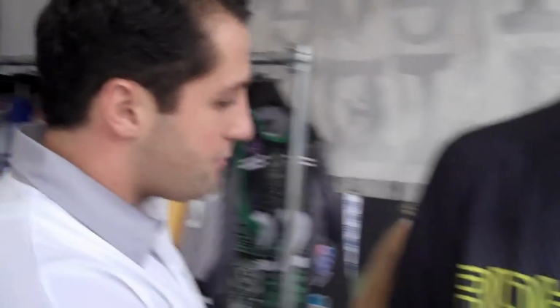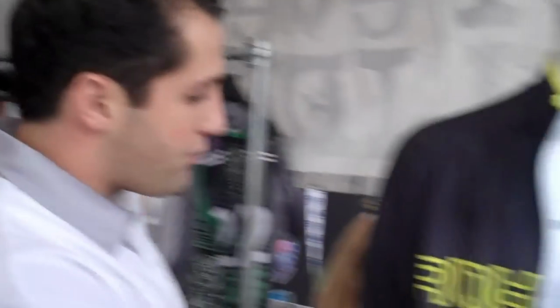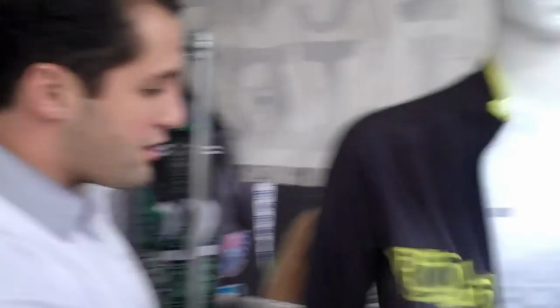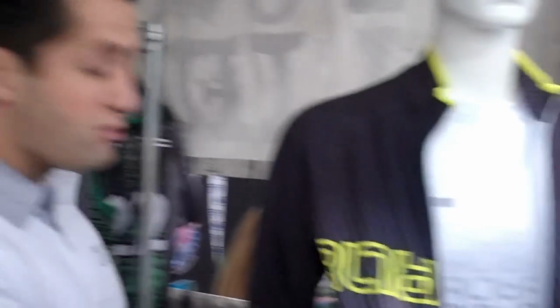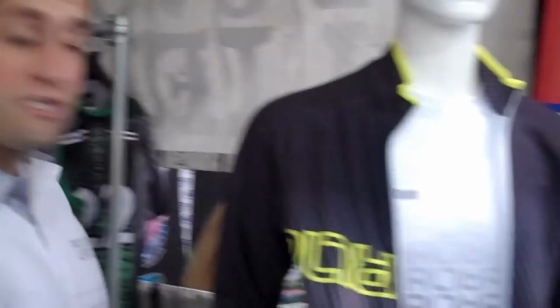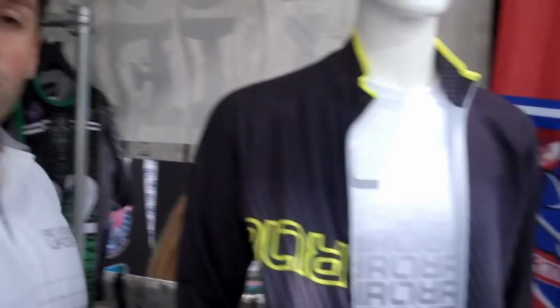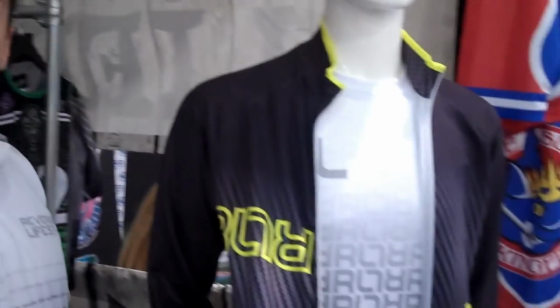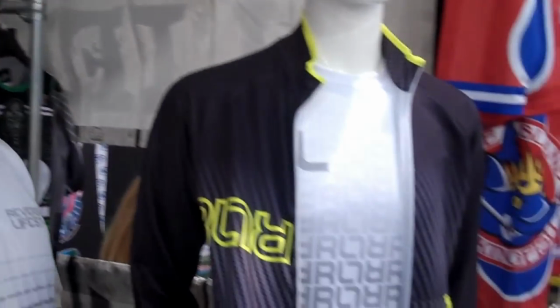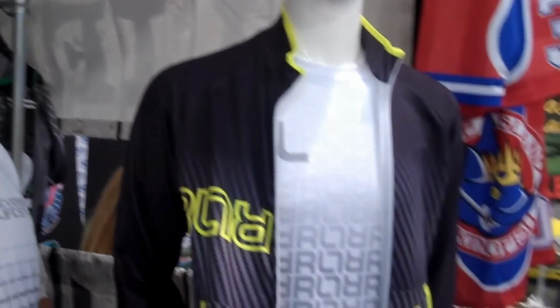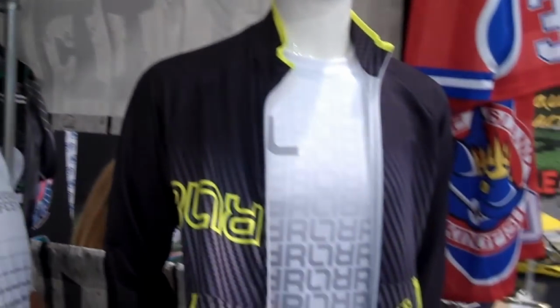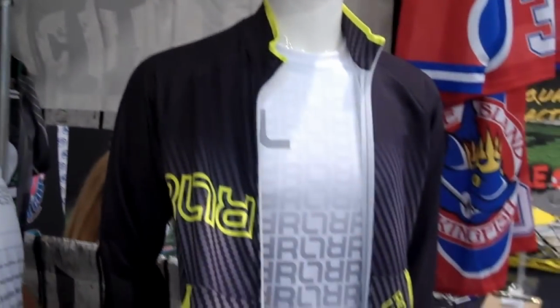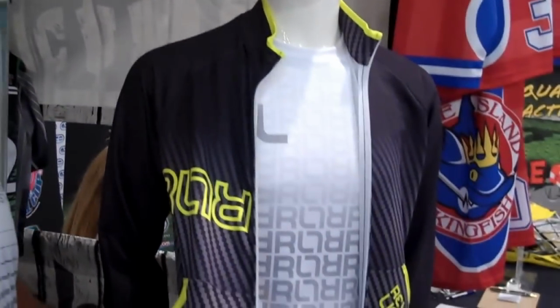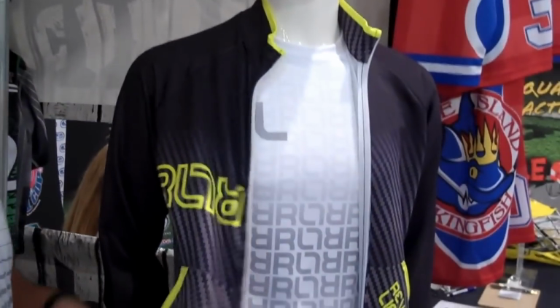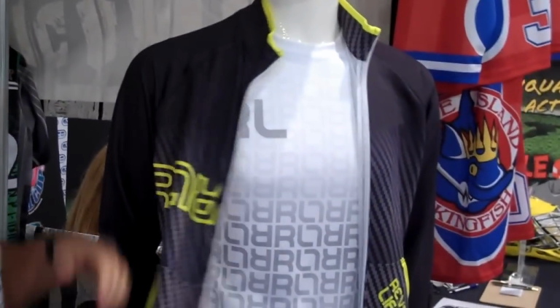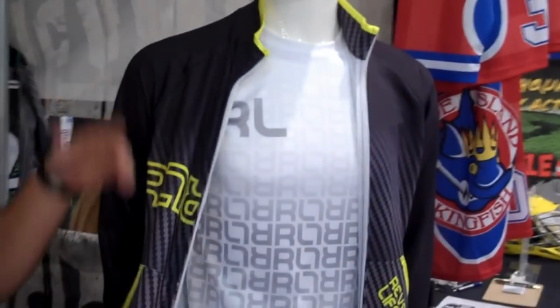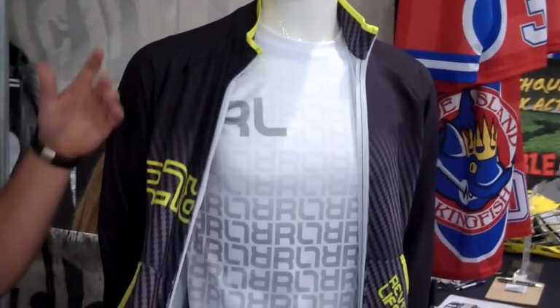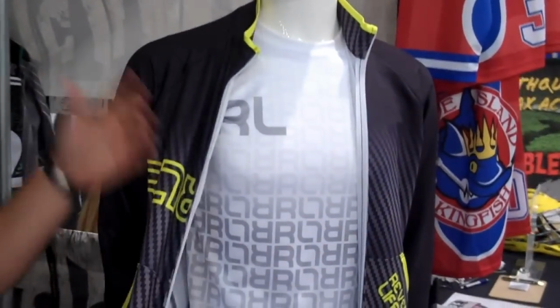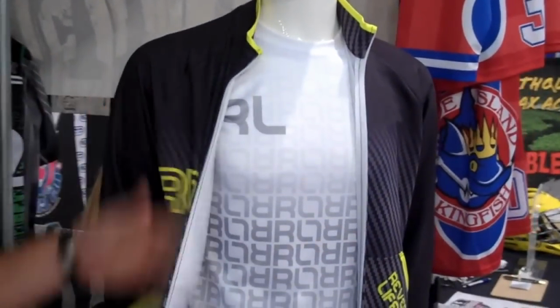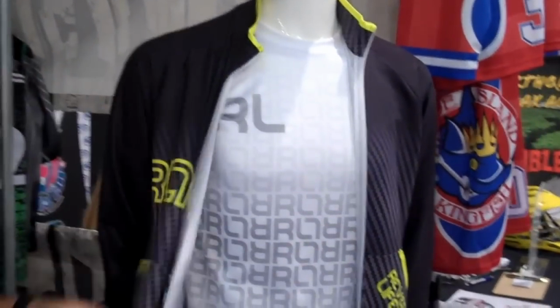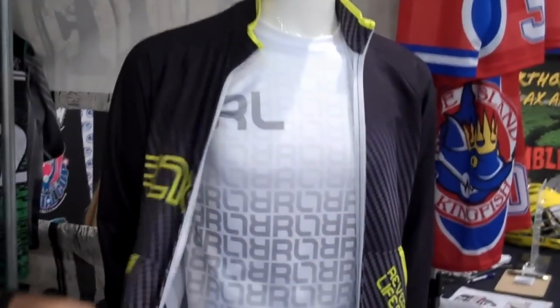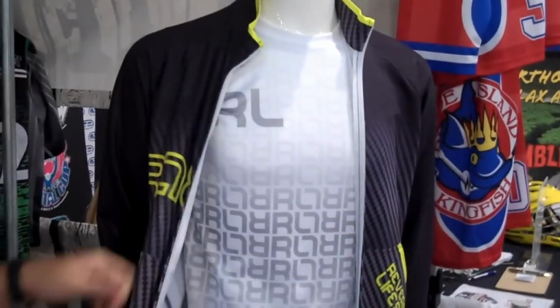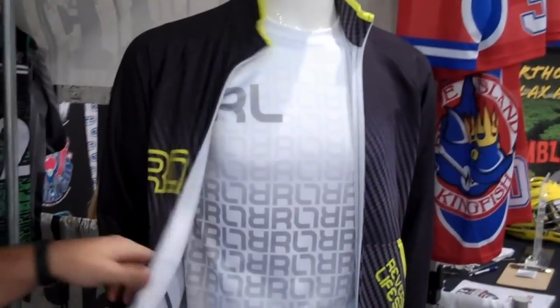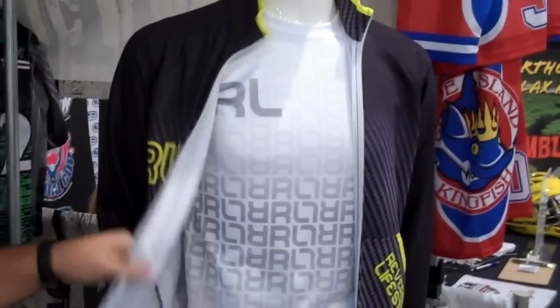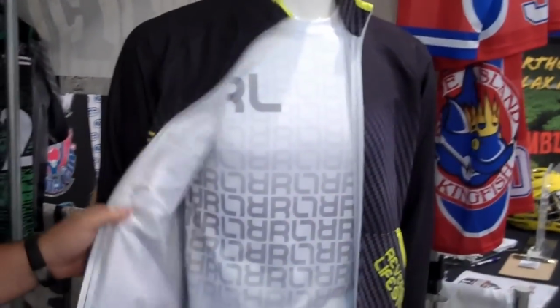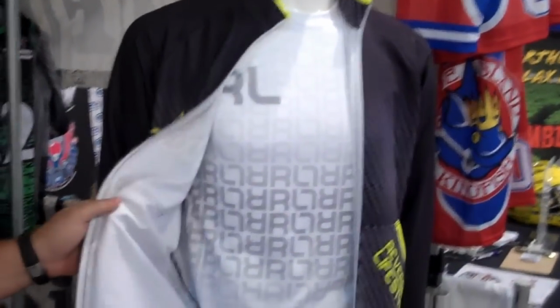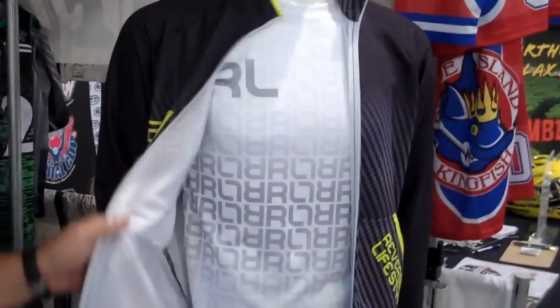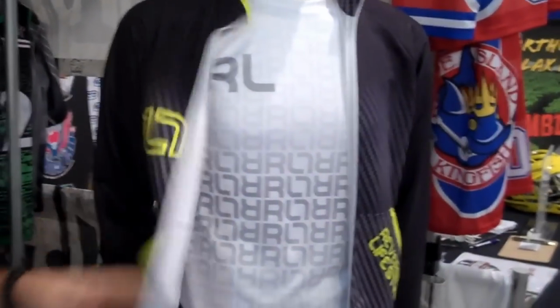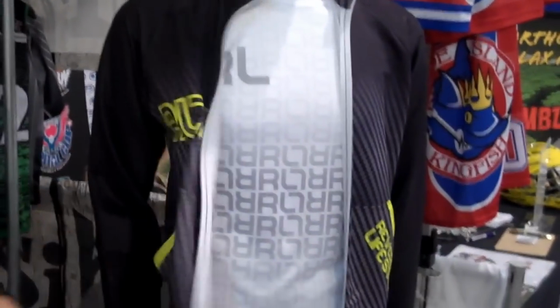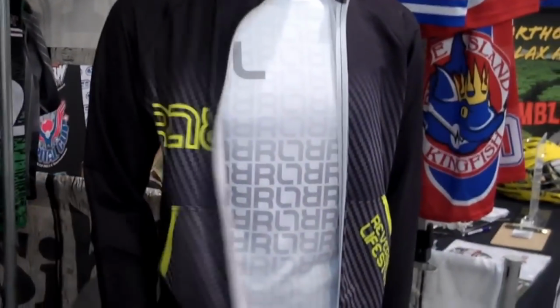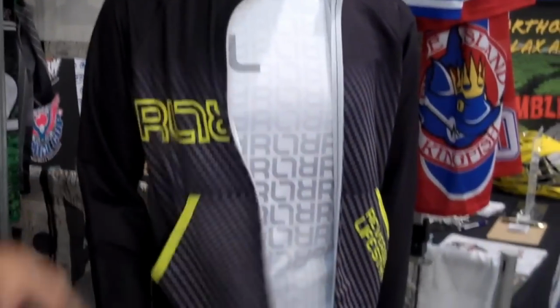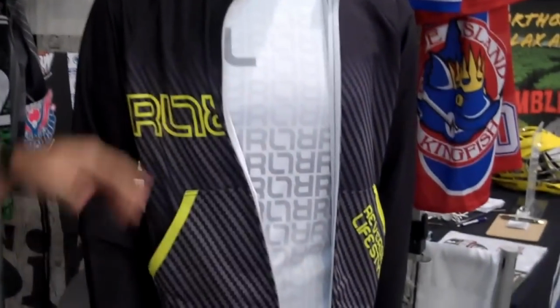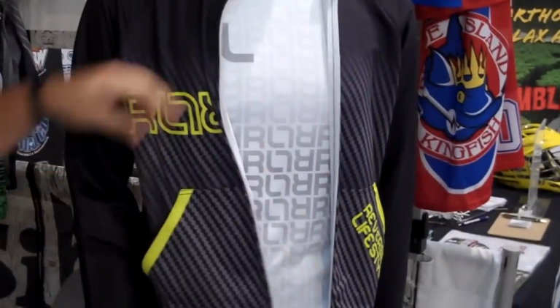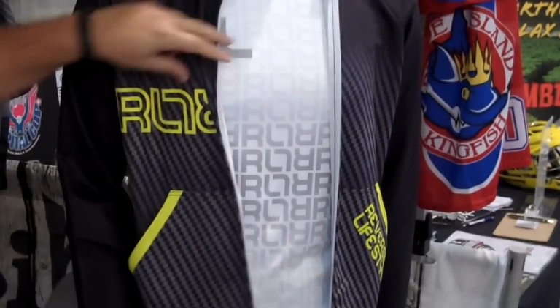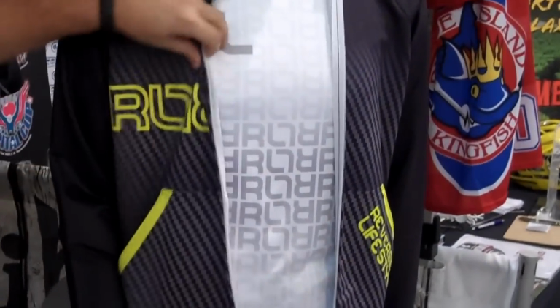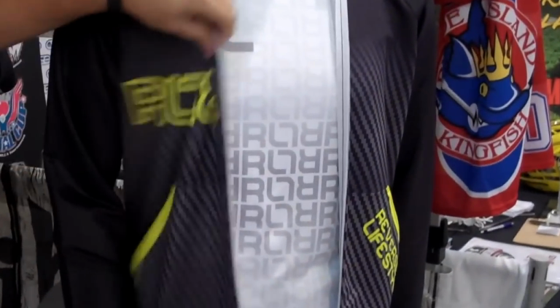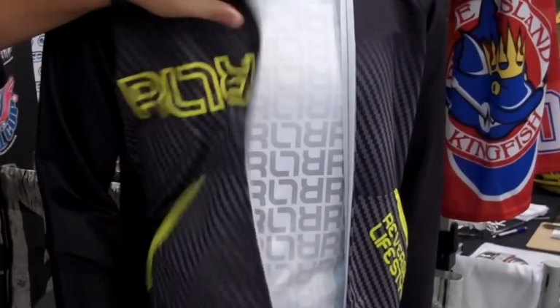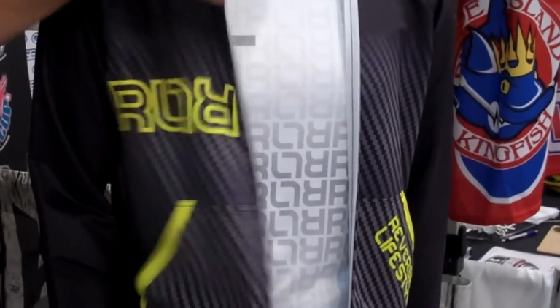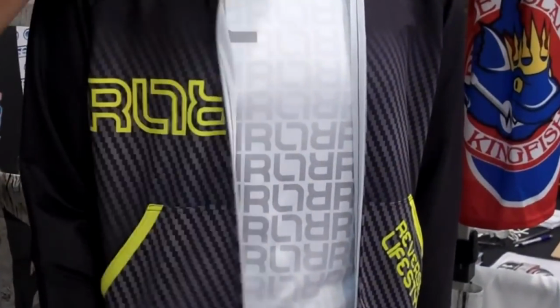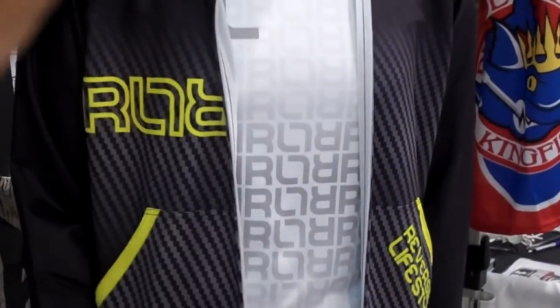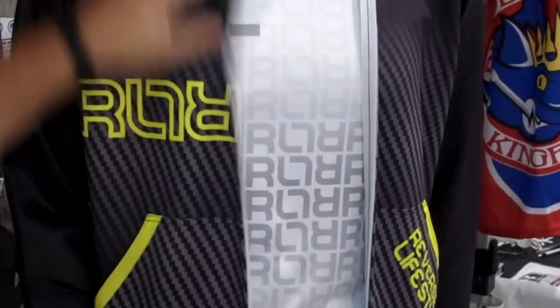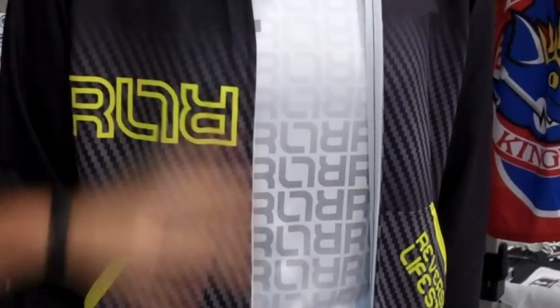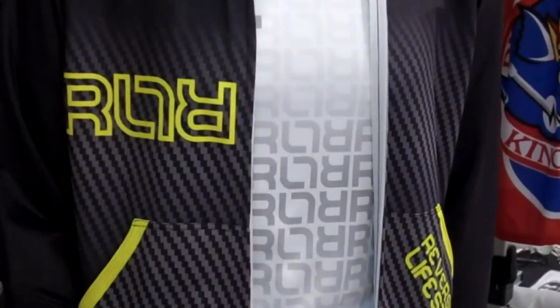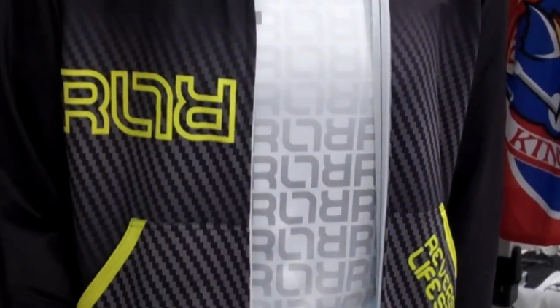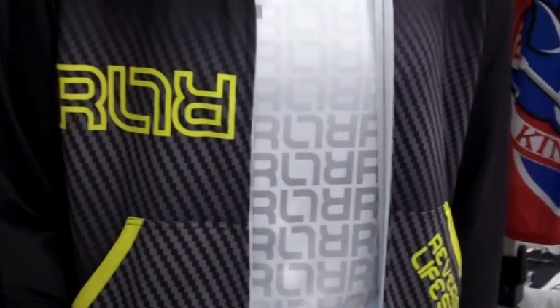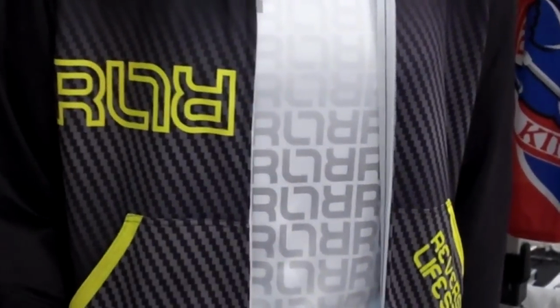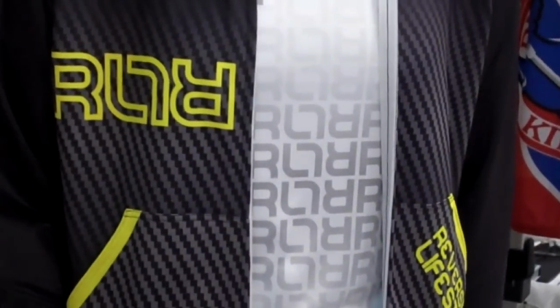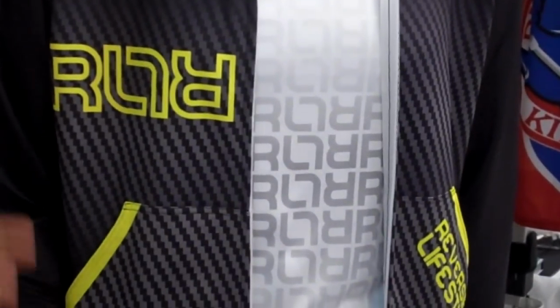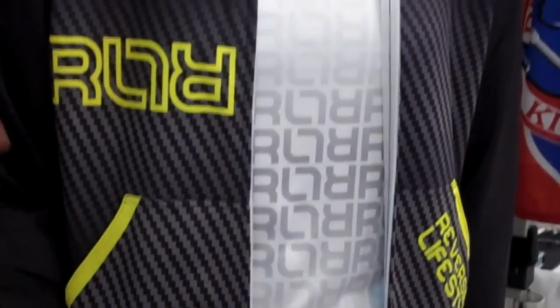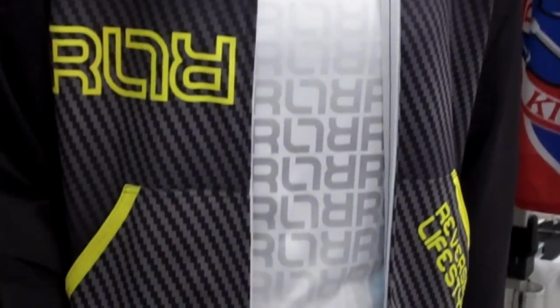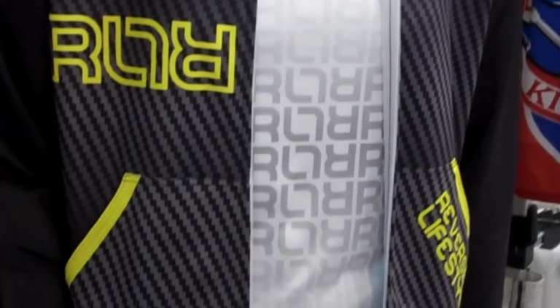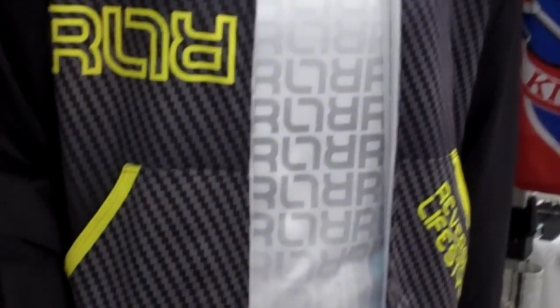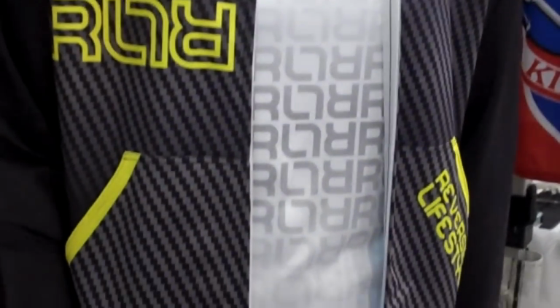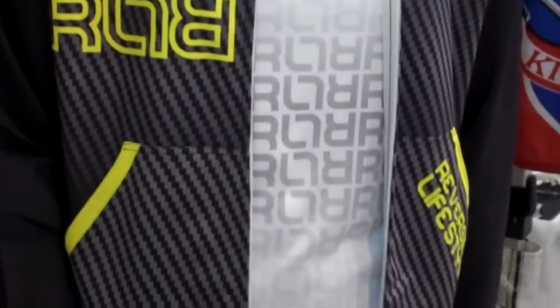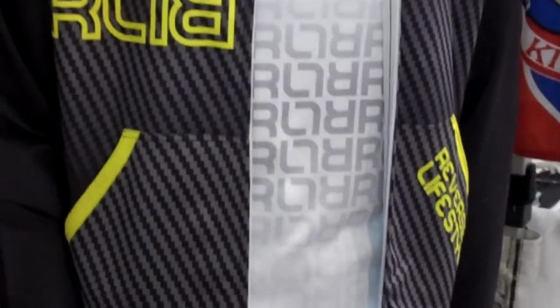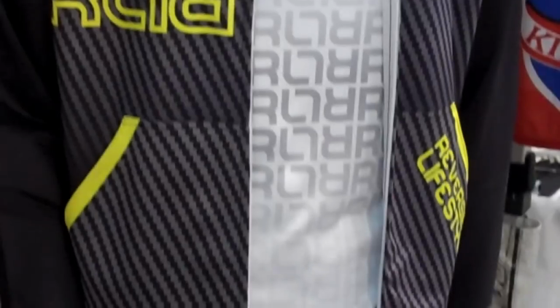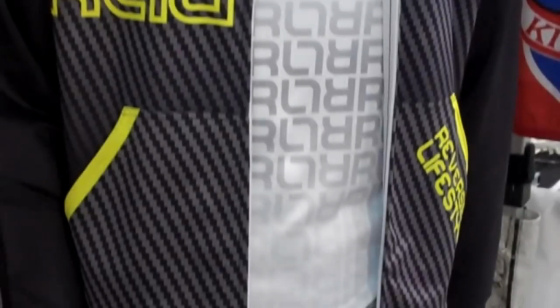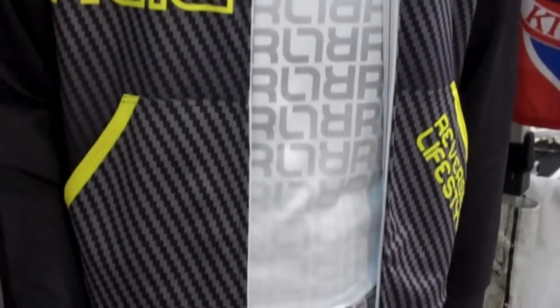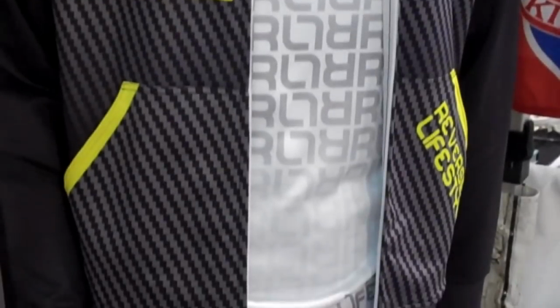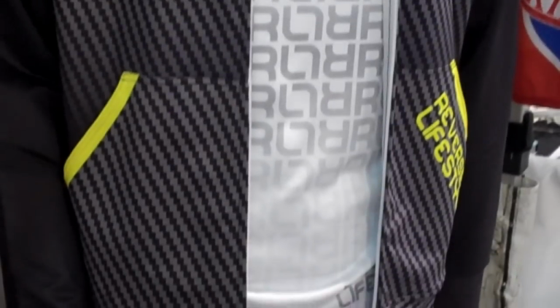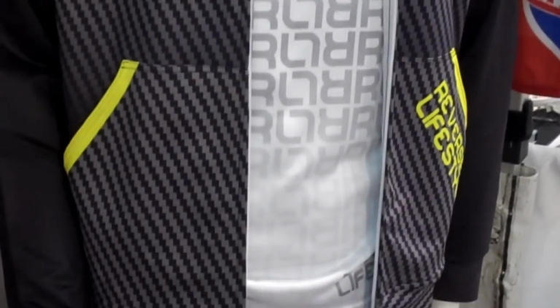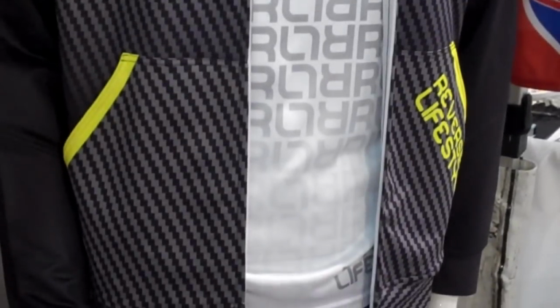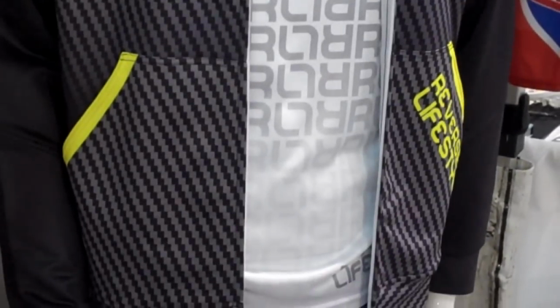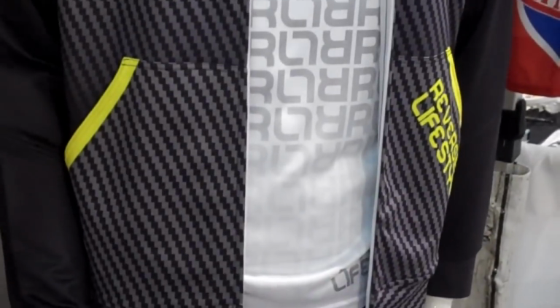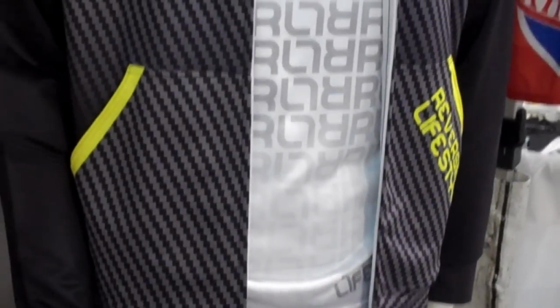Brand new sublimated track jacket — fully sublimated with the team's logo. You can do anything color-wise. We've got three designers on staff that can do anything.